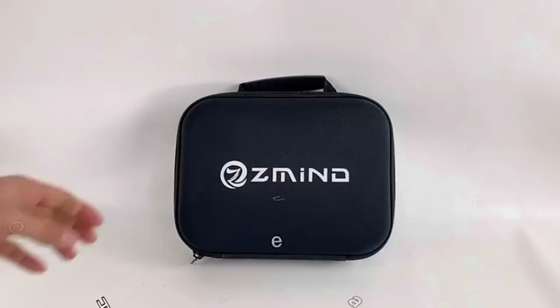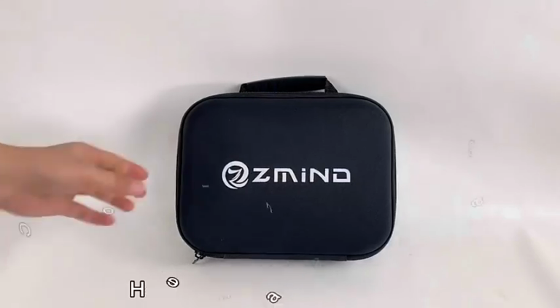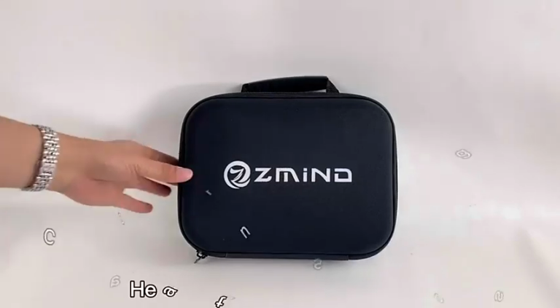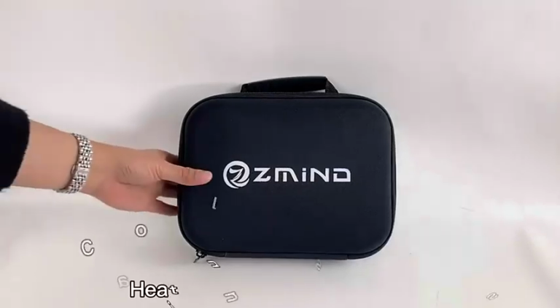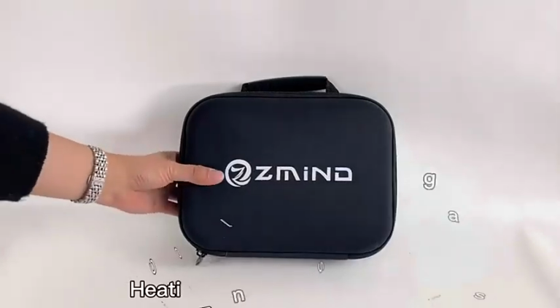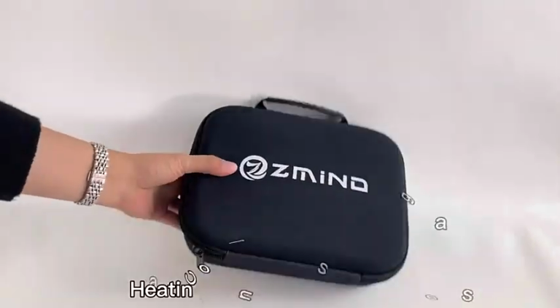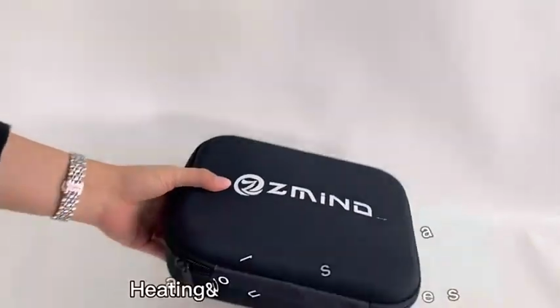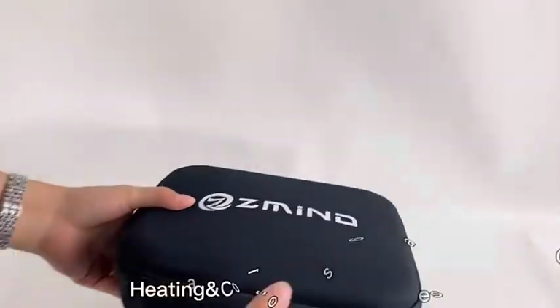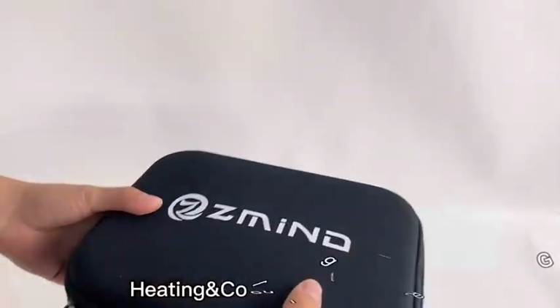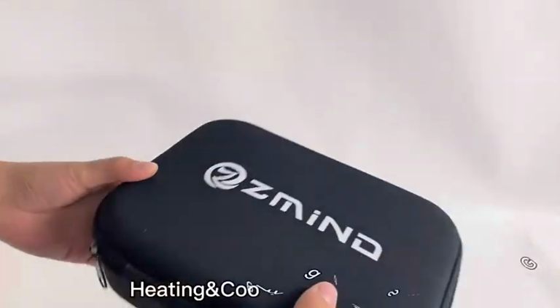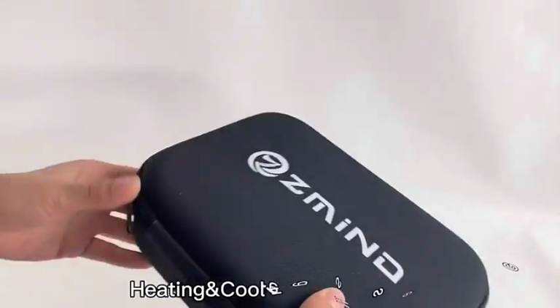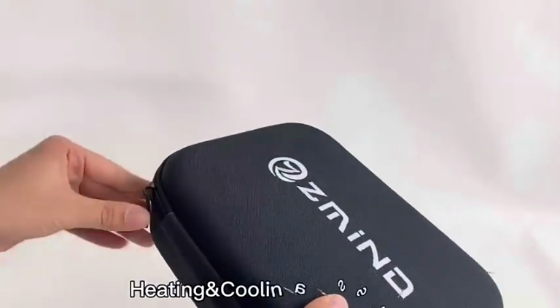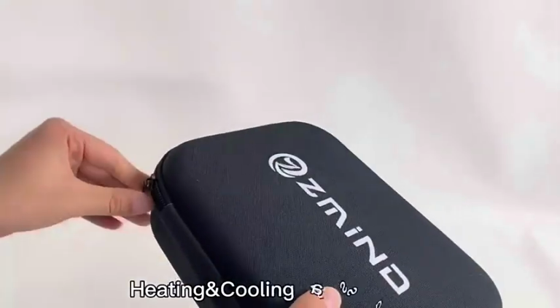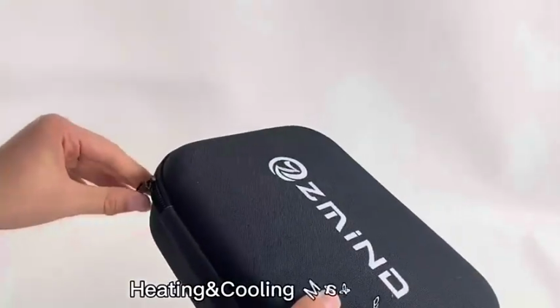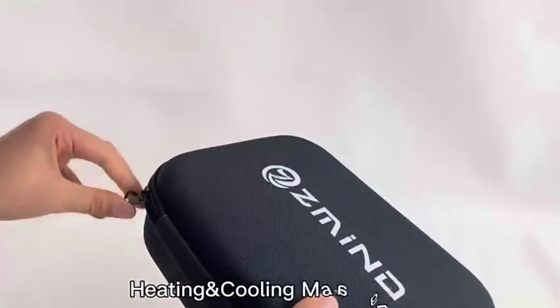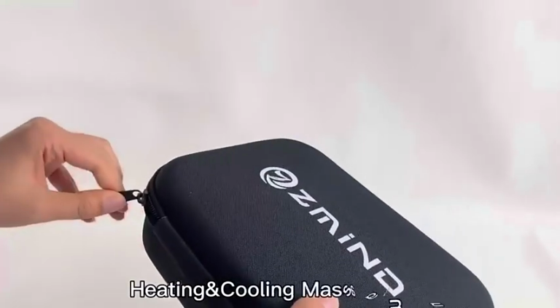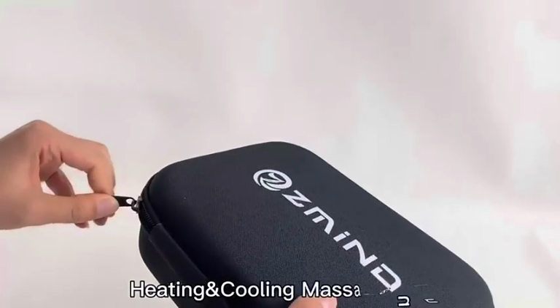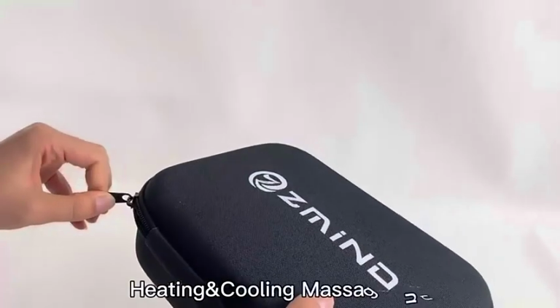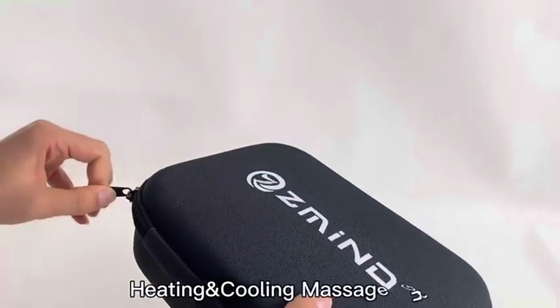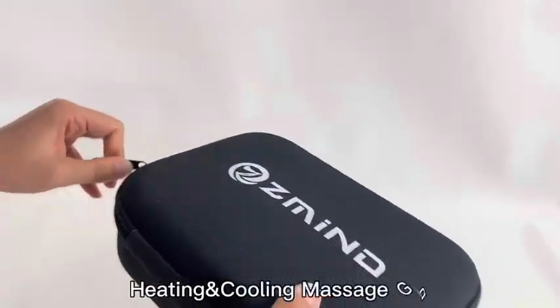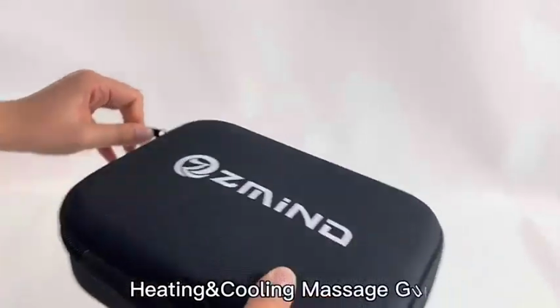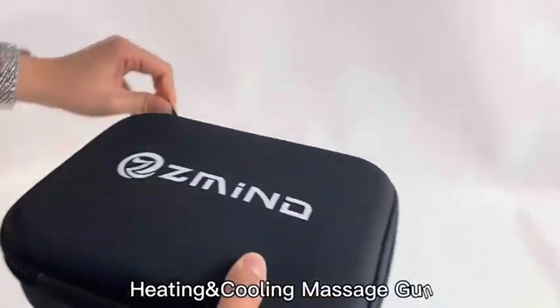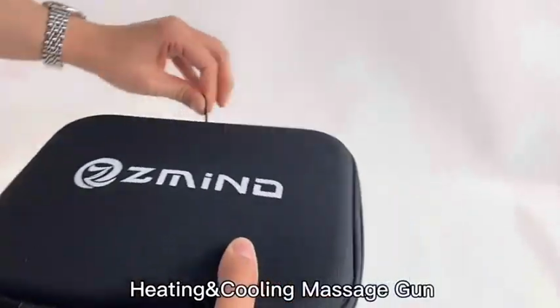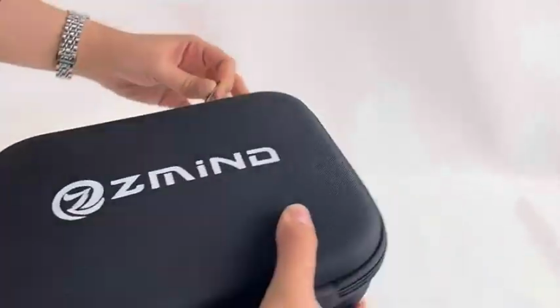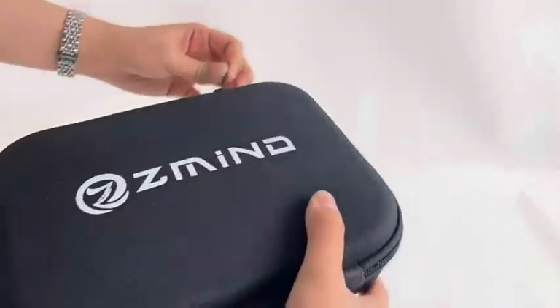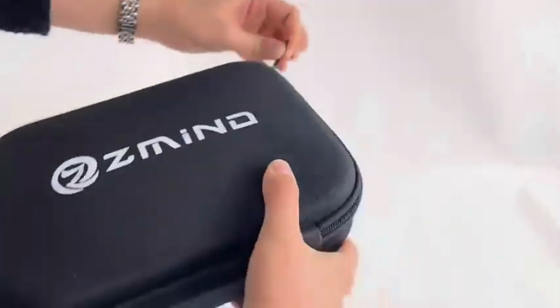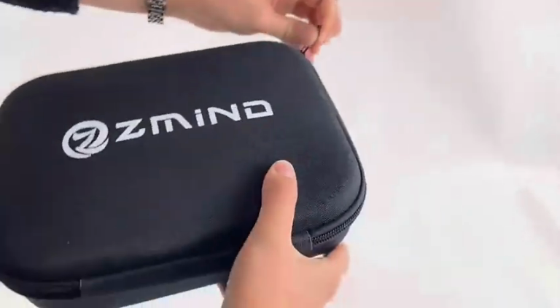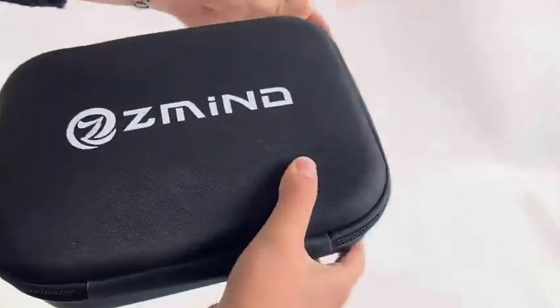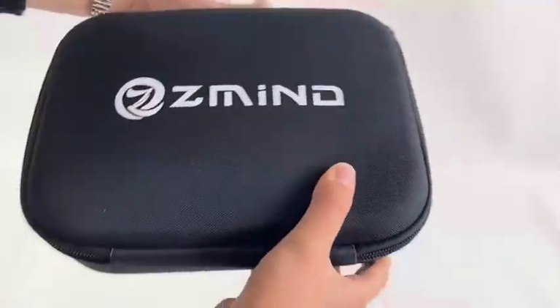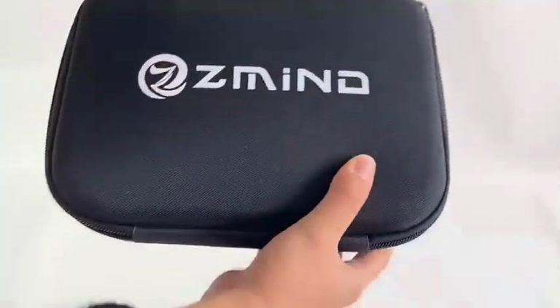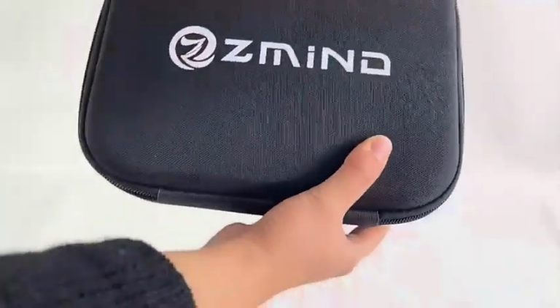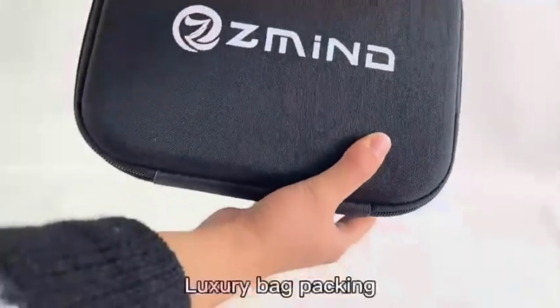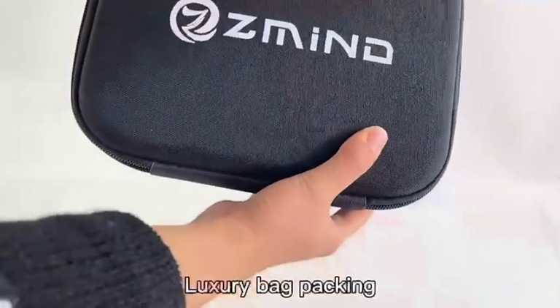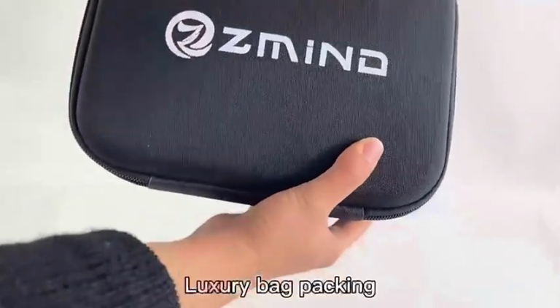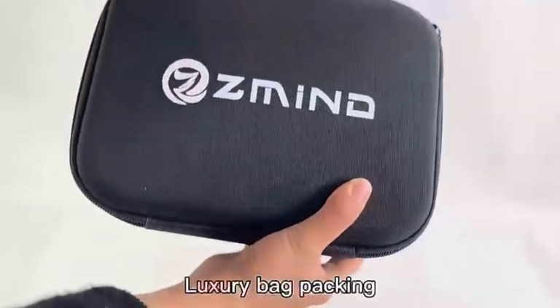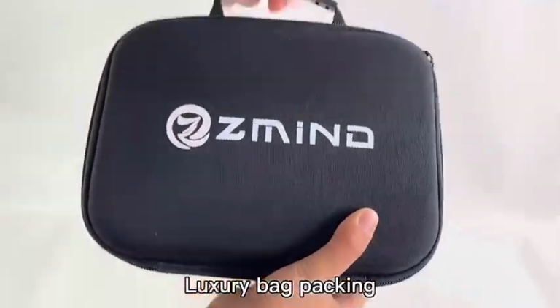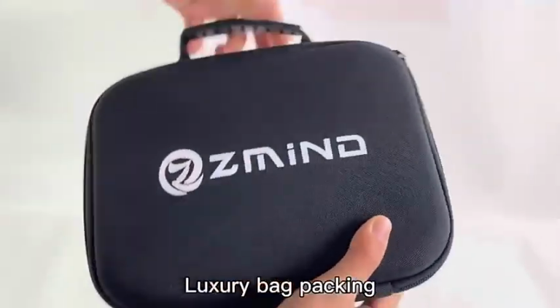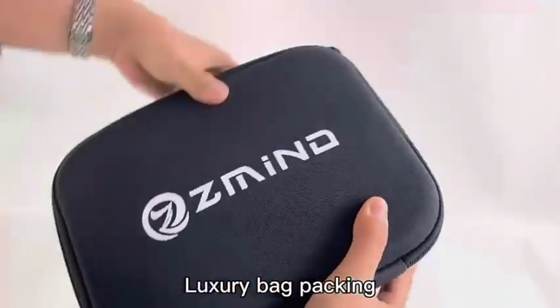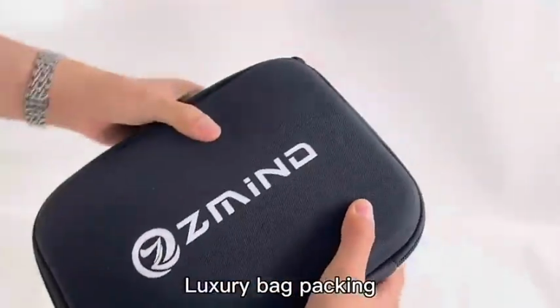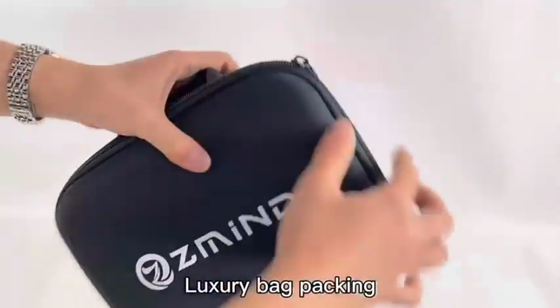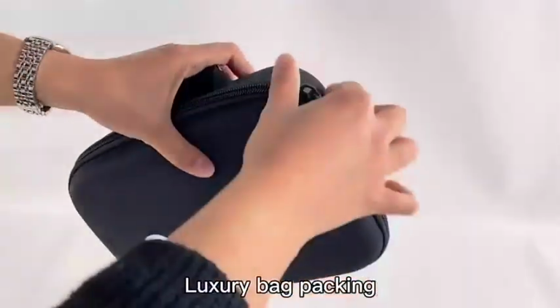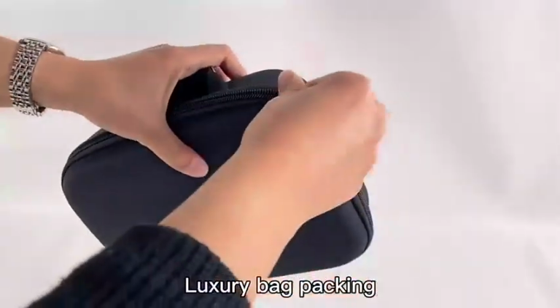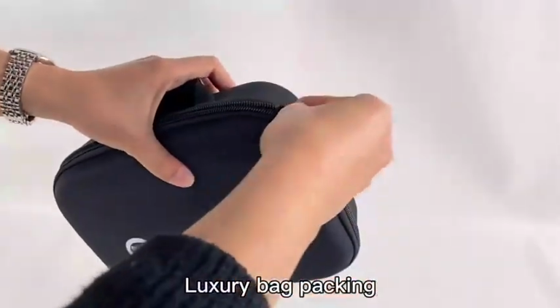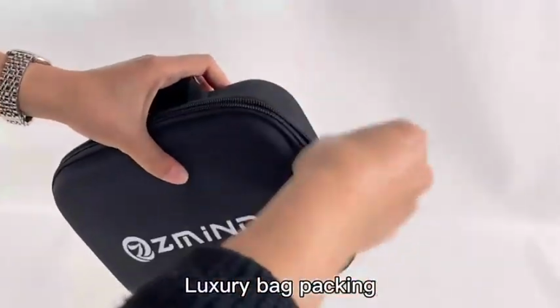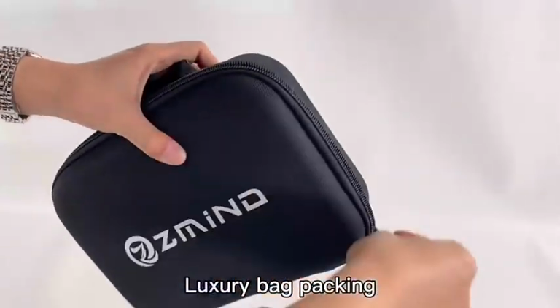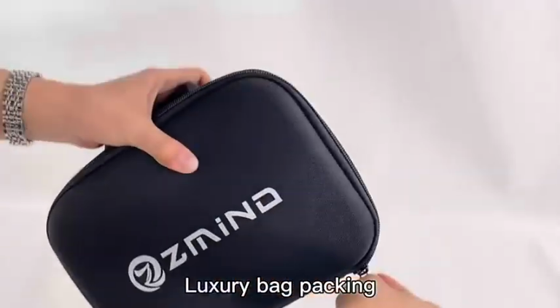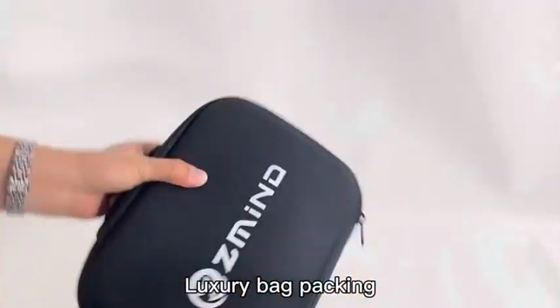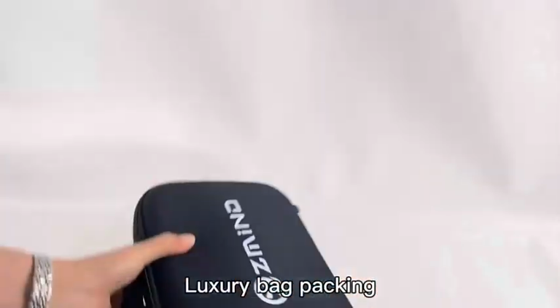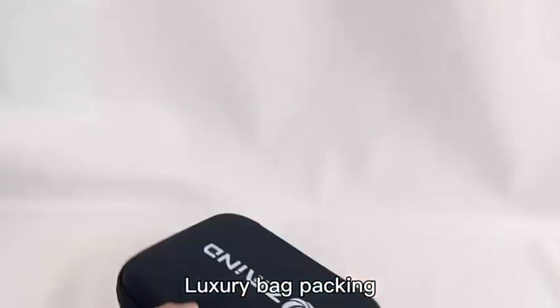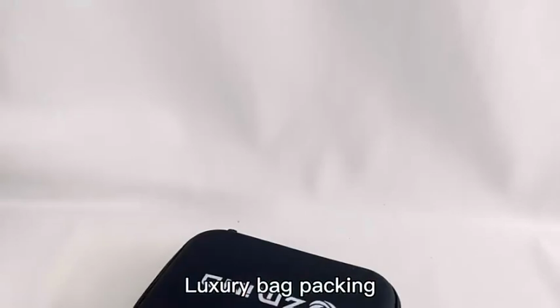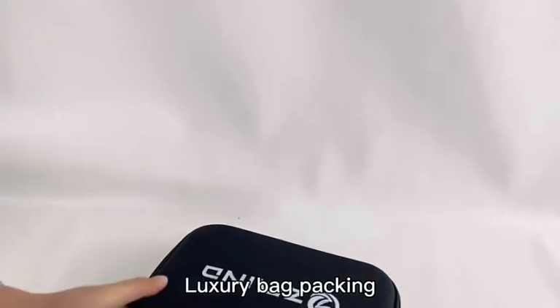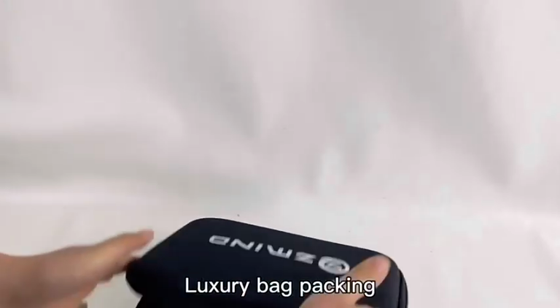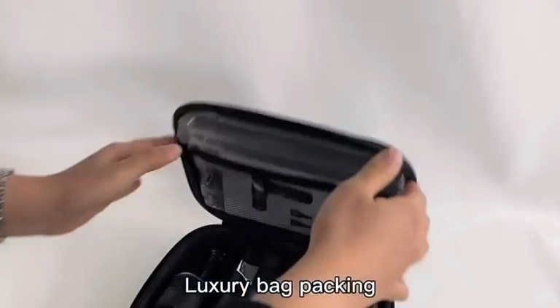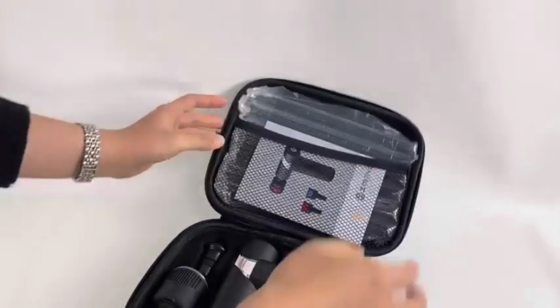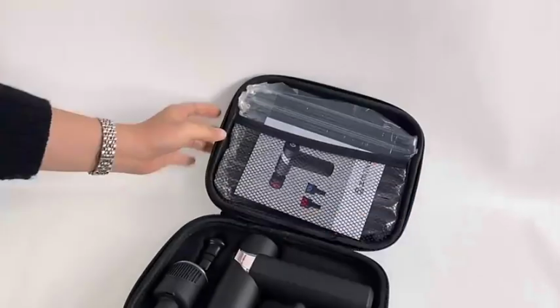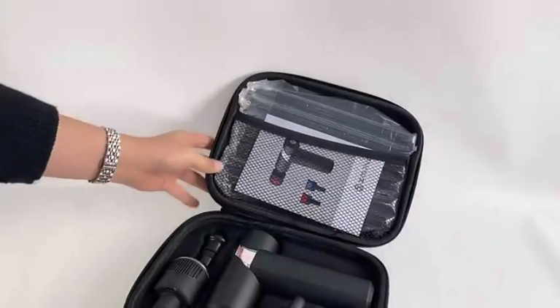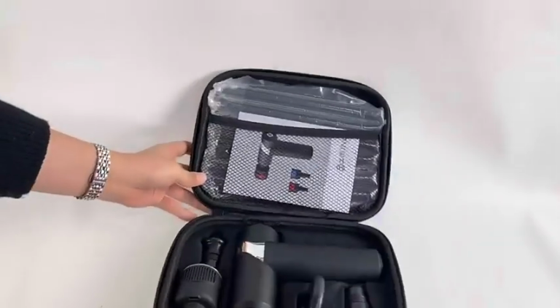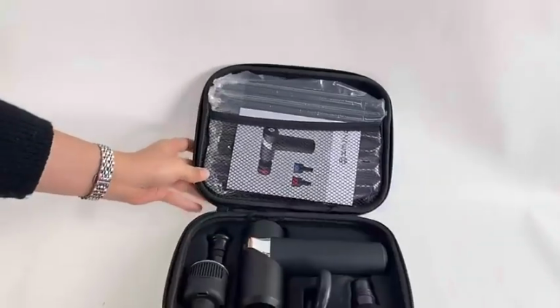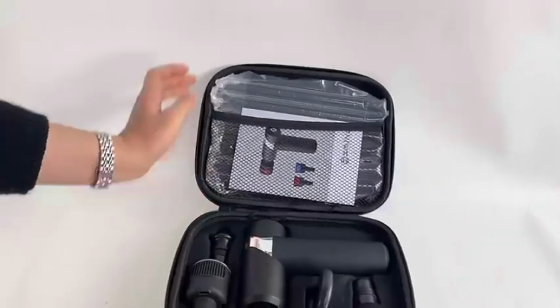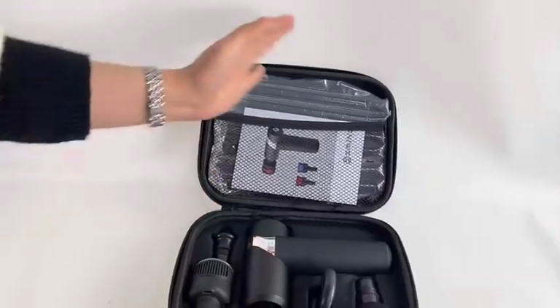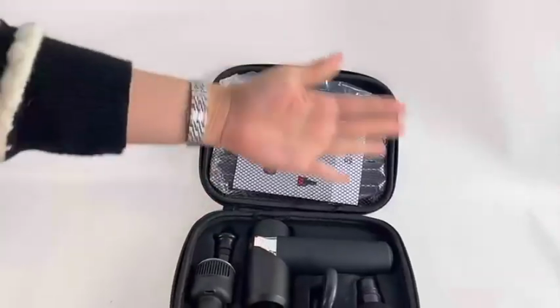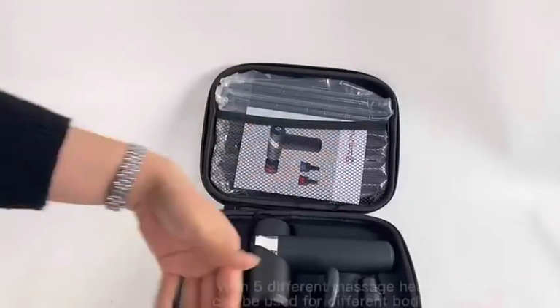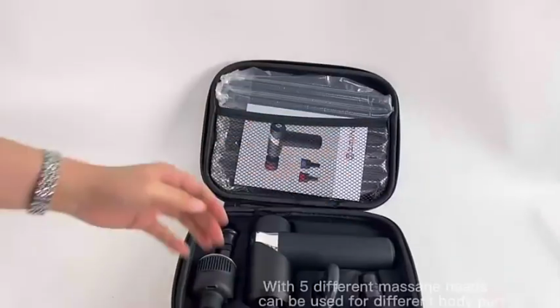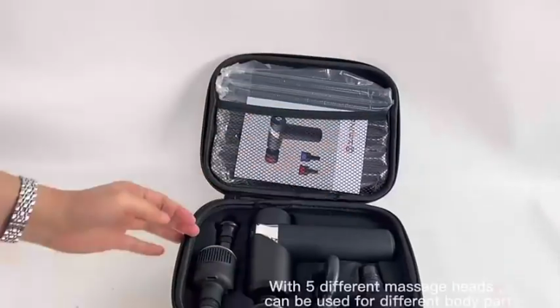Hello, this is our hot and cooling massage device. First, you can see the luxury carry bag. Open it — here is the inside.